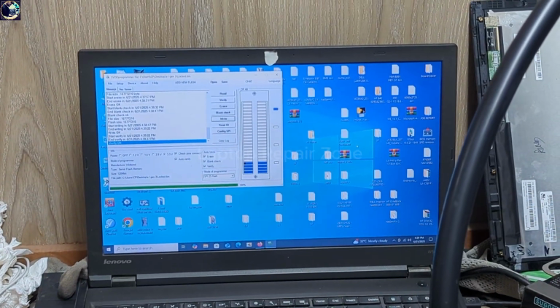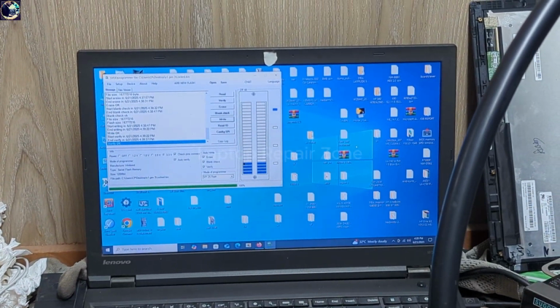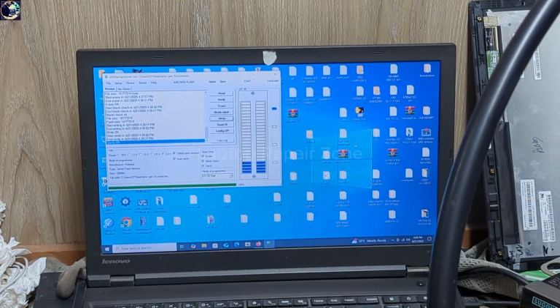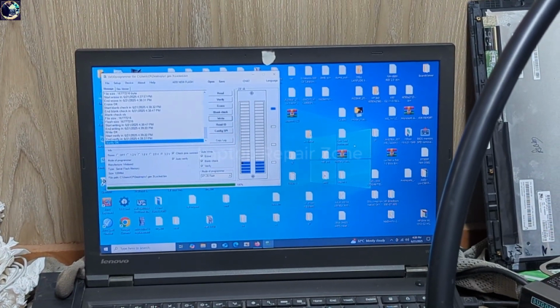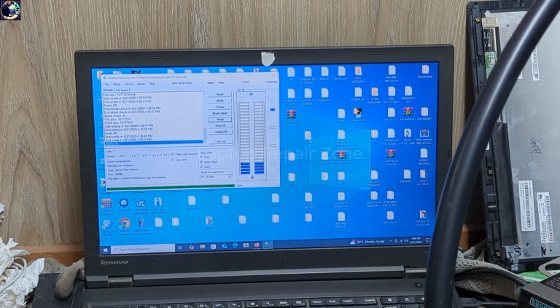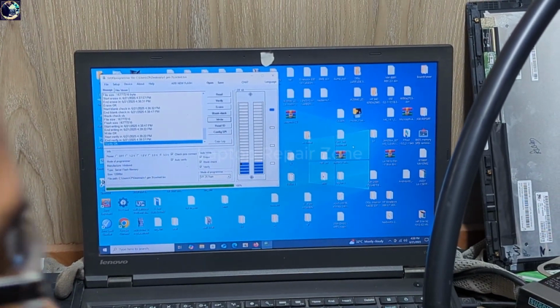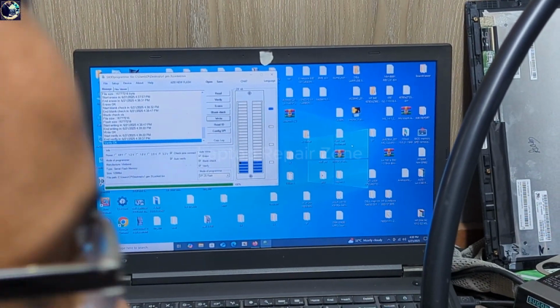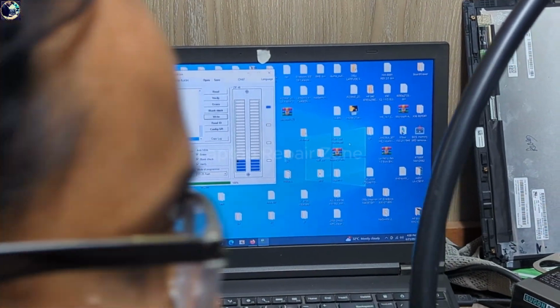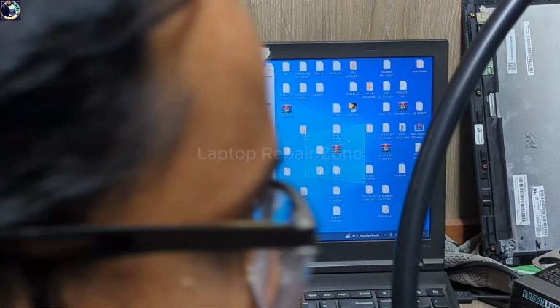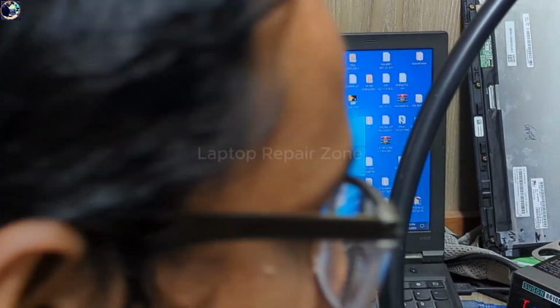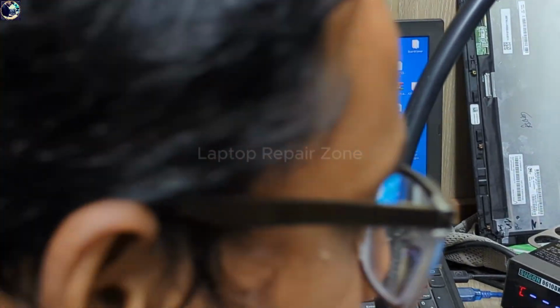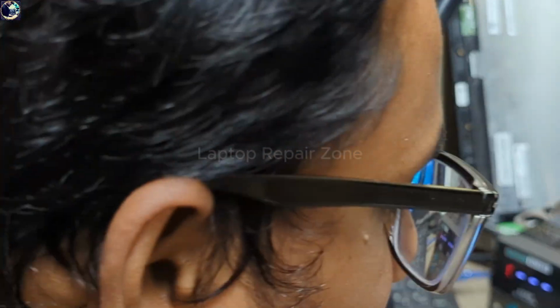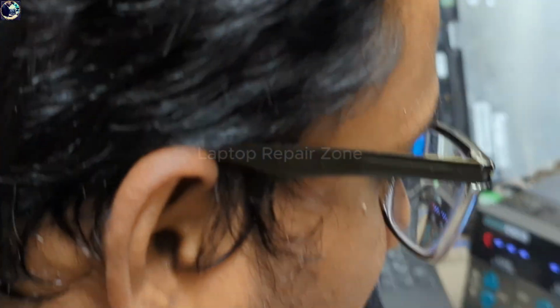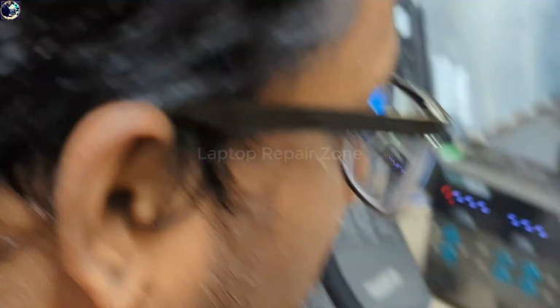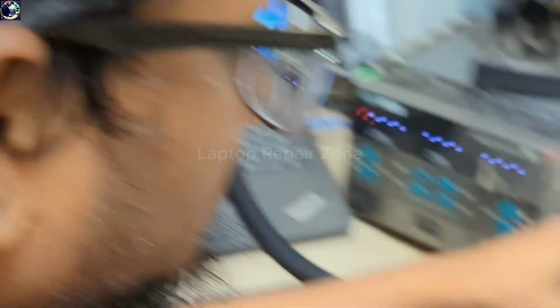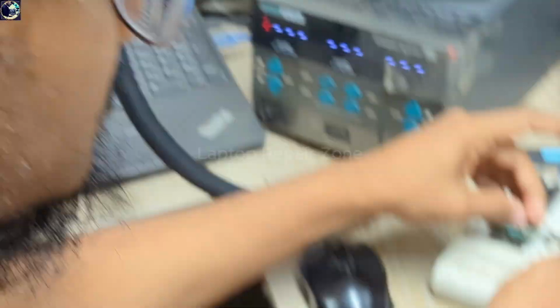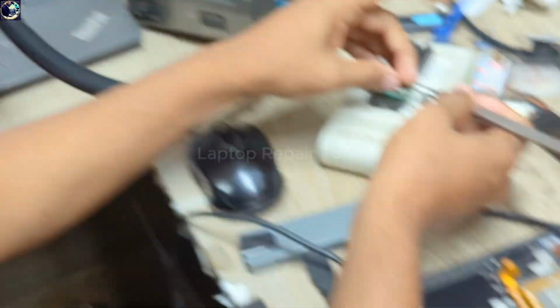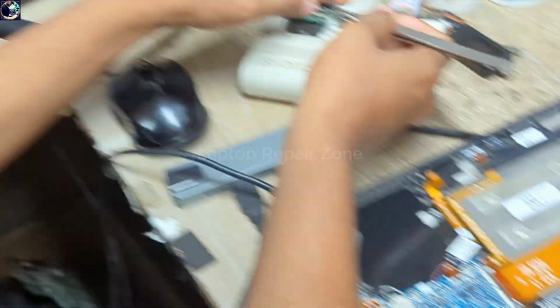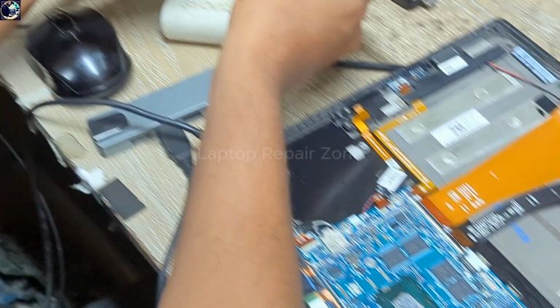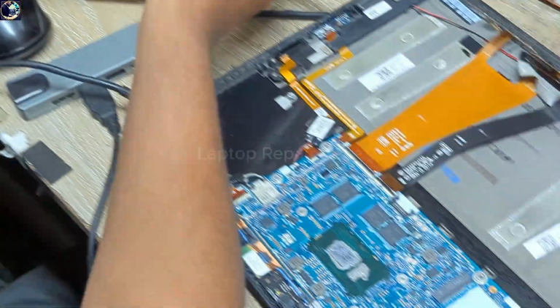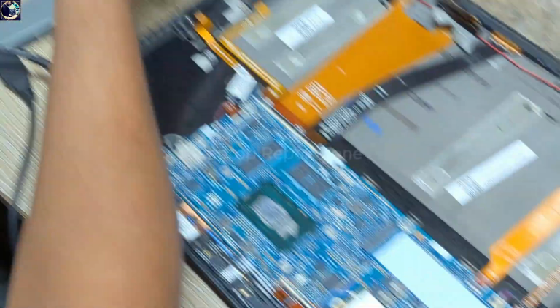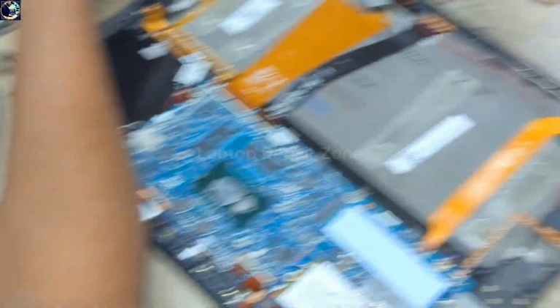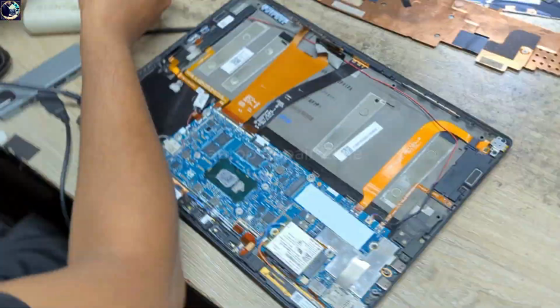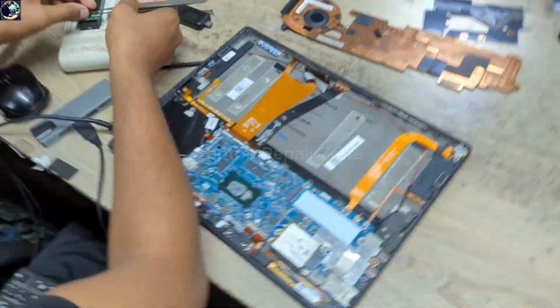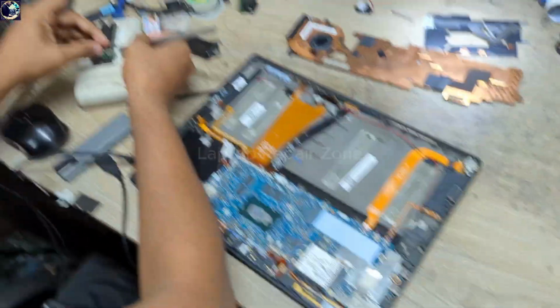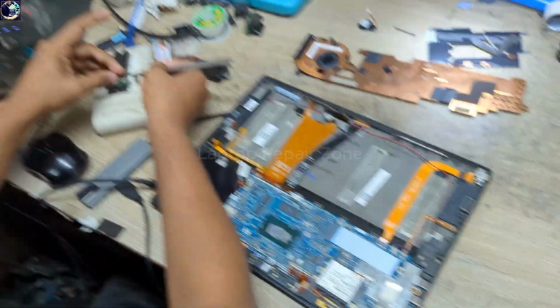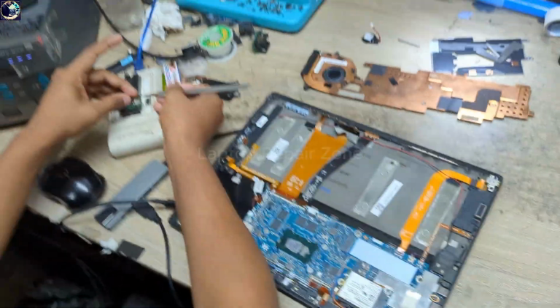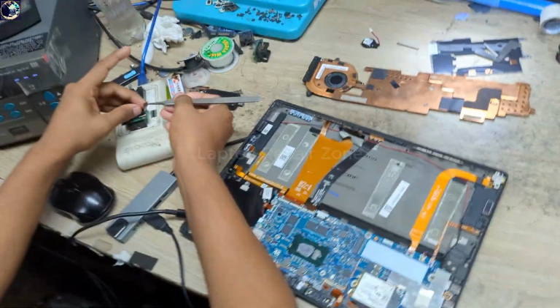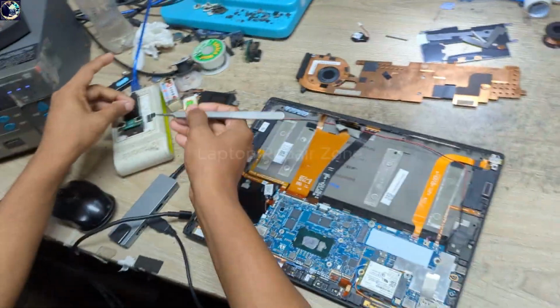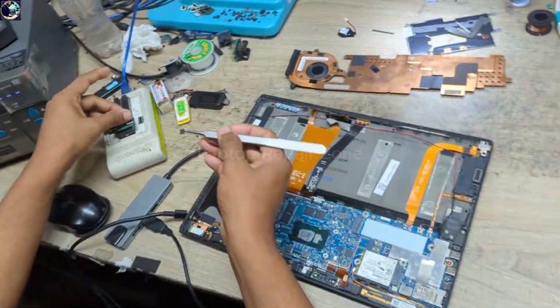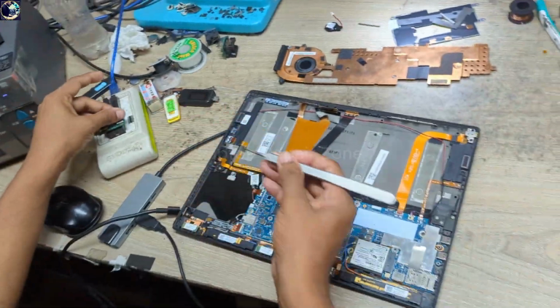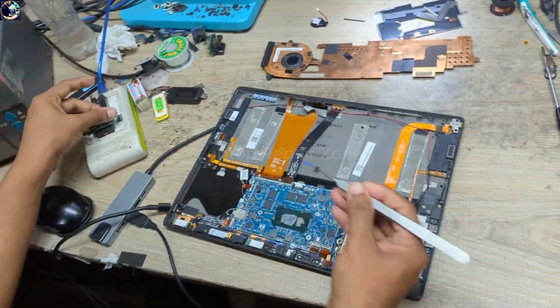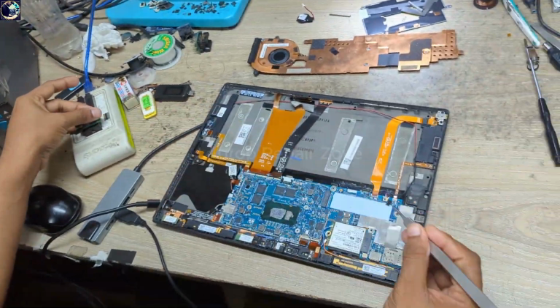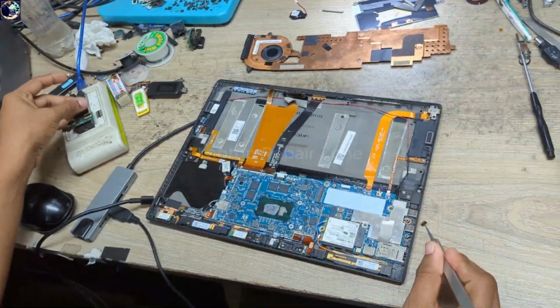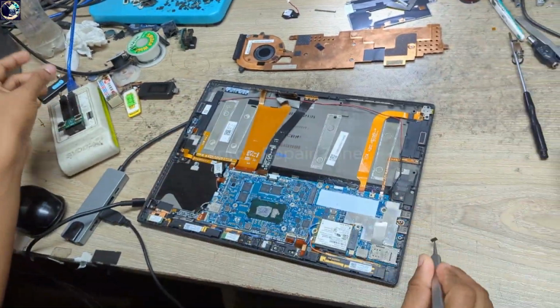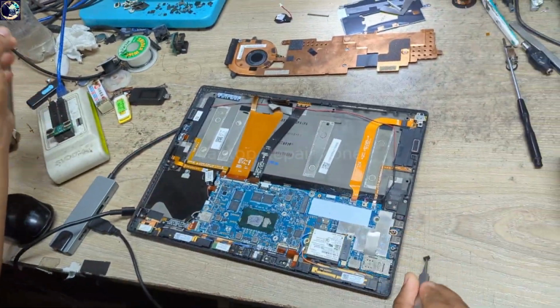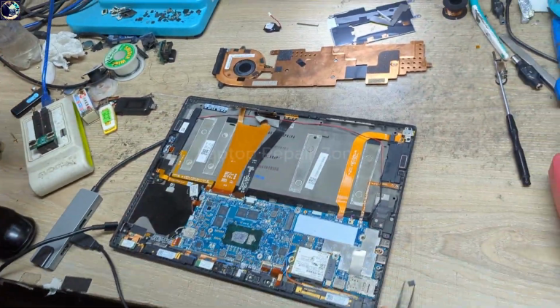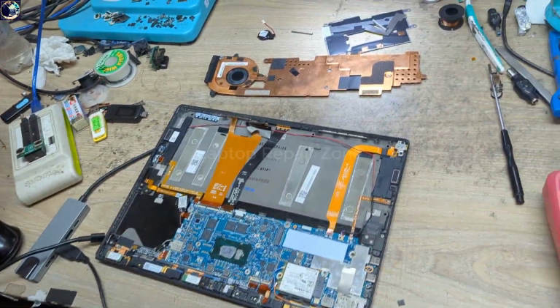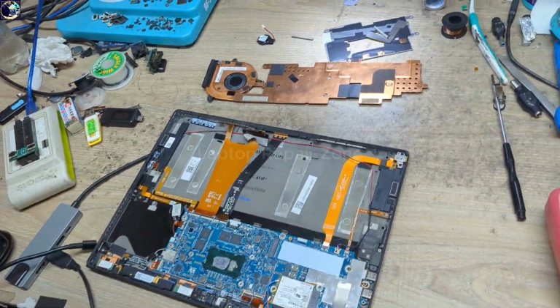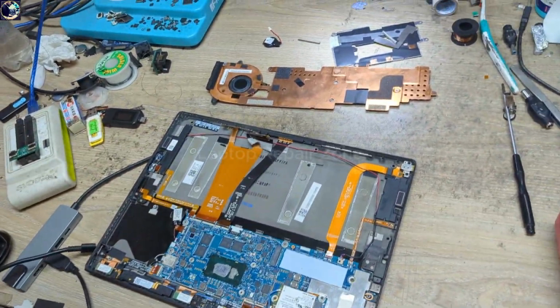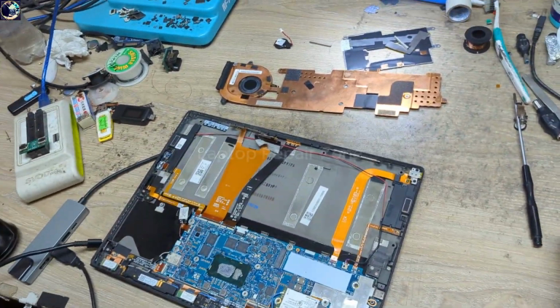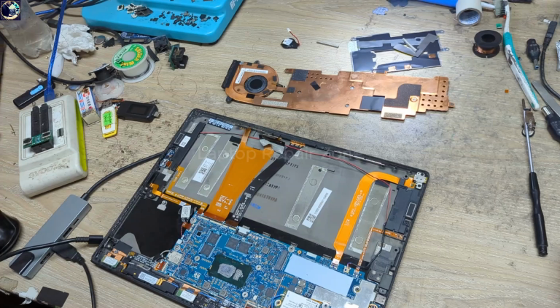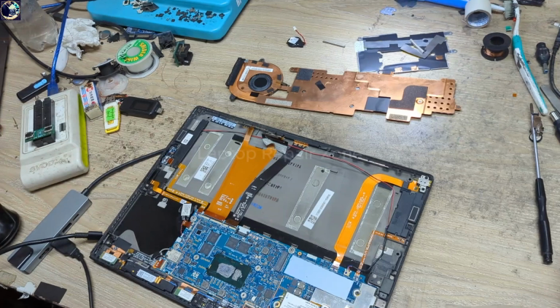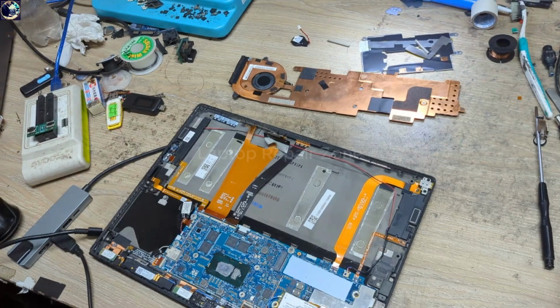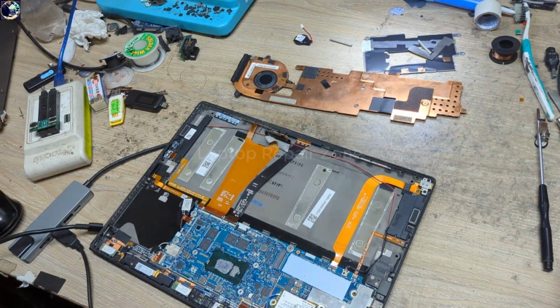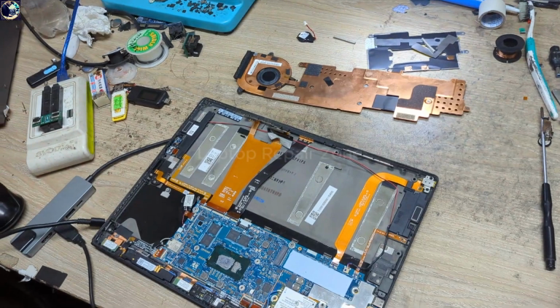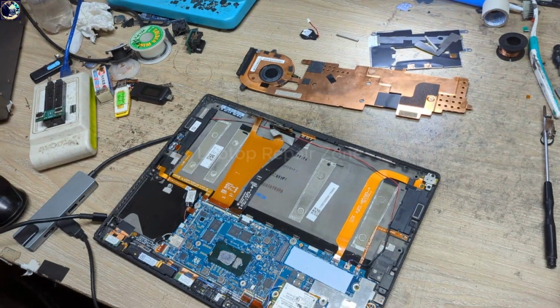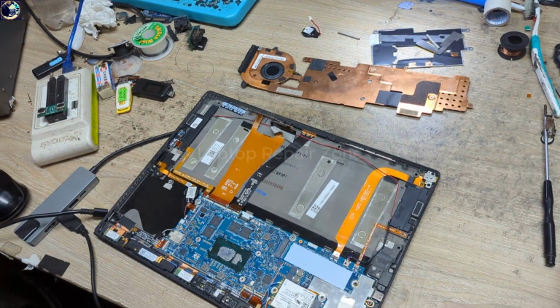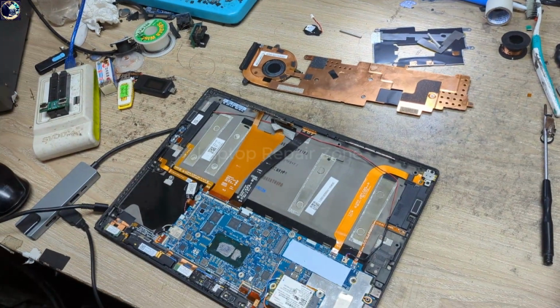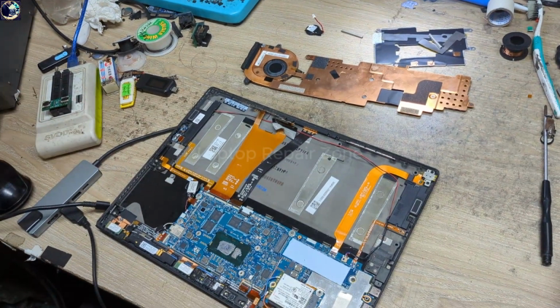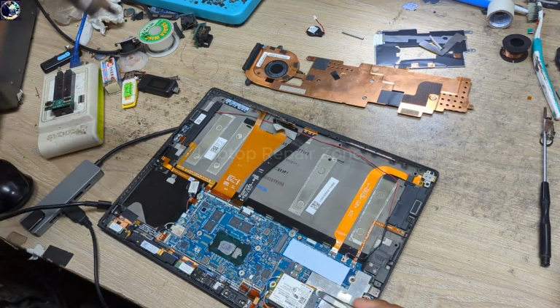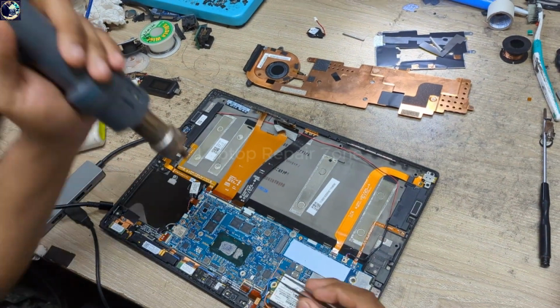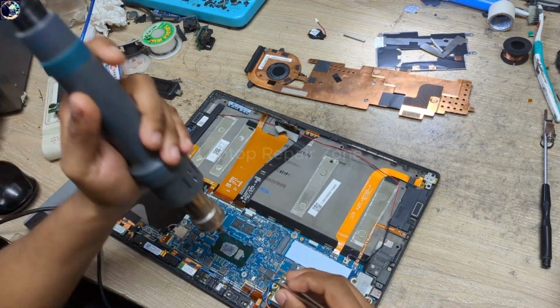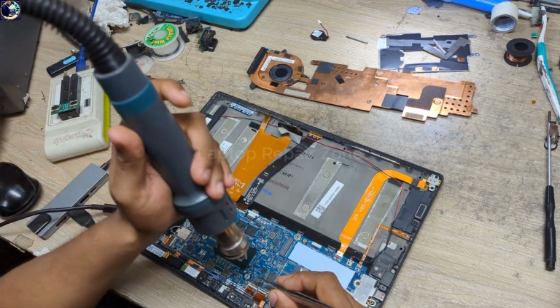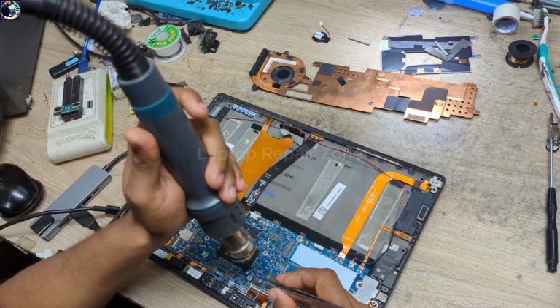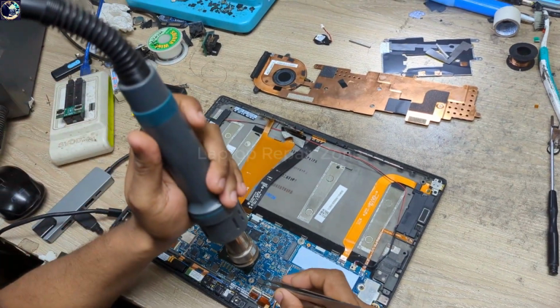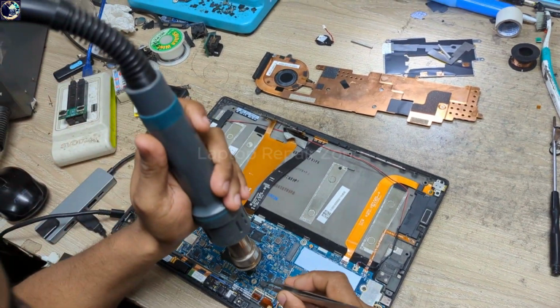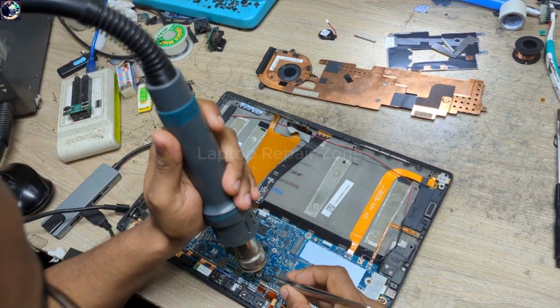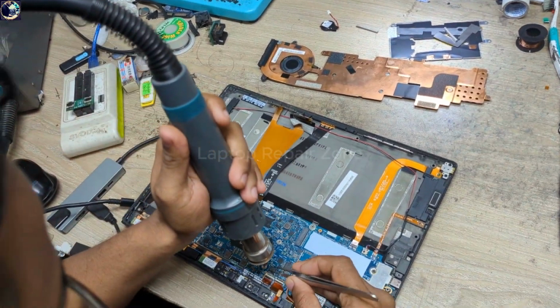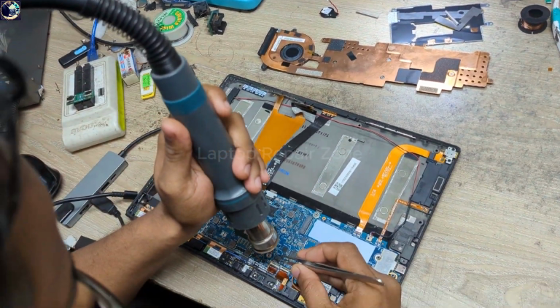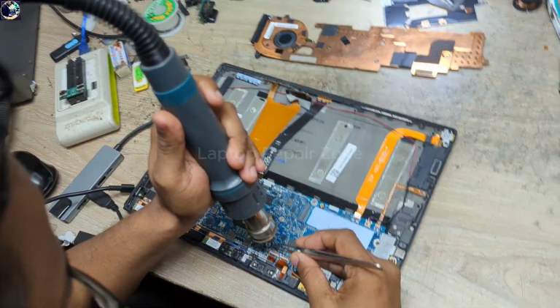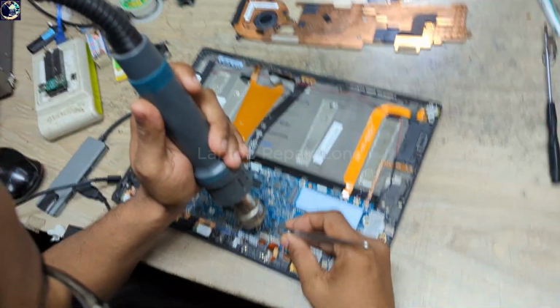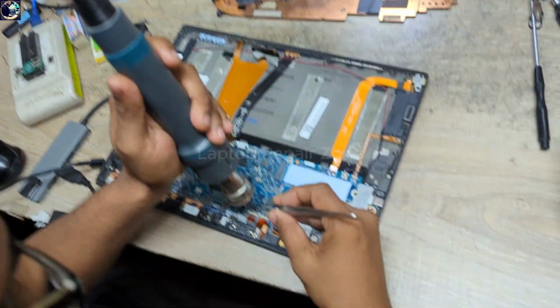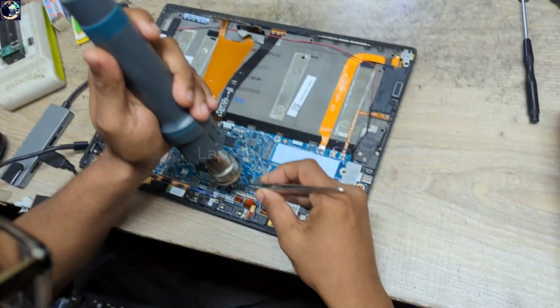Okay, verify is done. Let's solder it back to the motherboard.